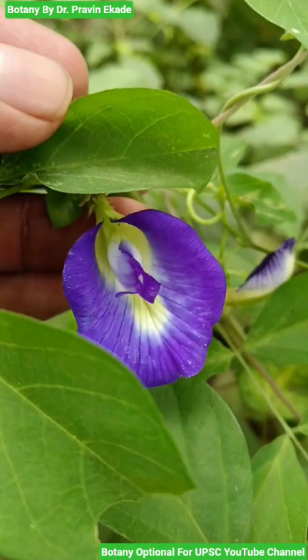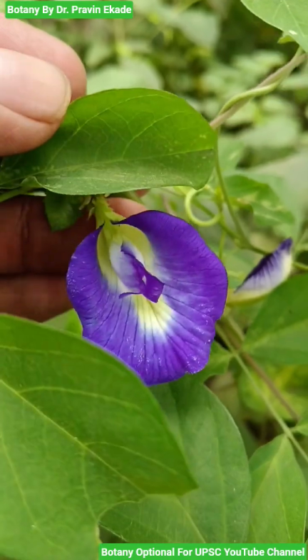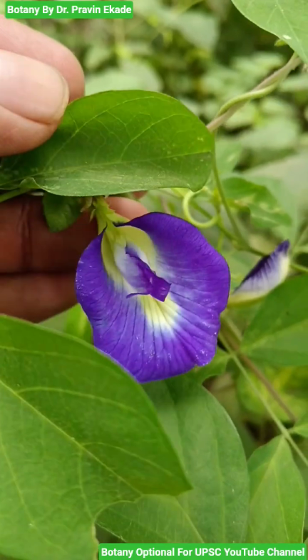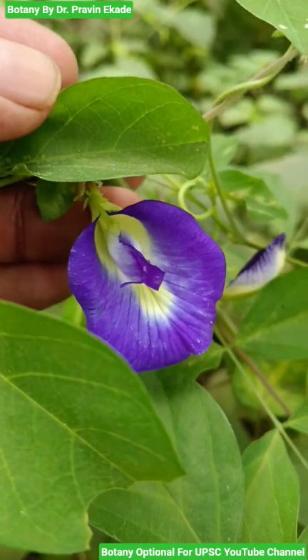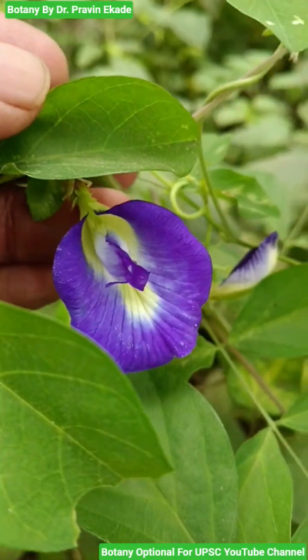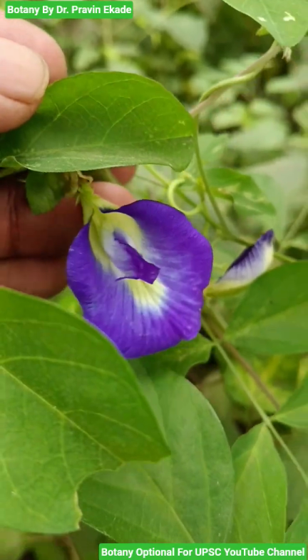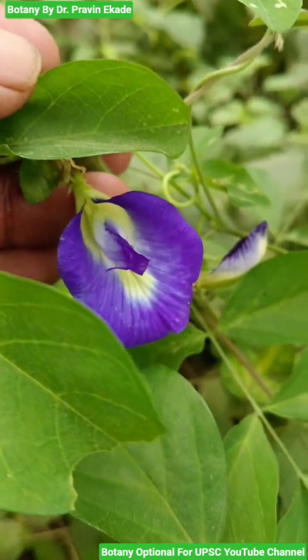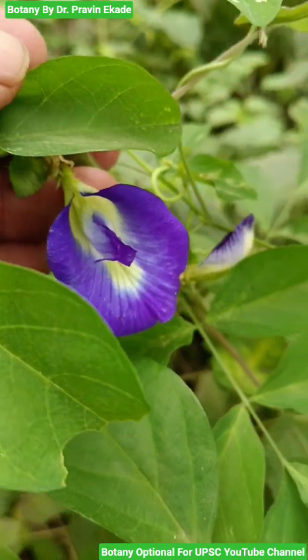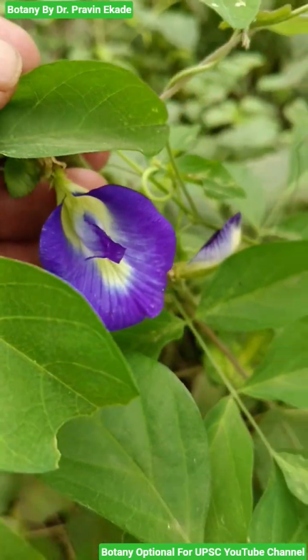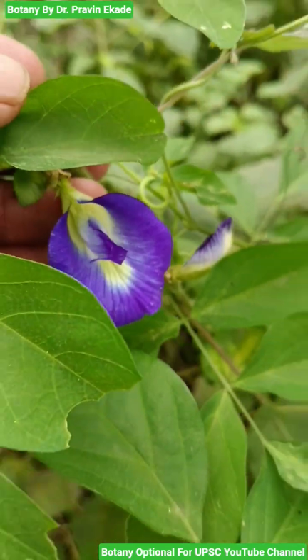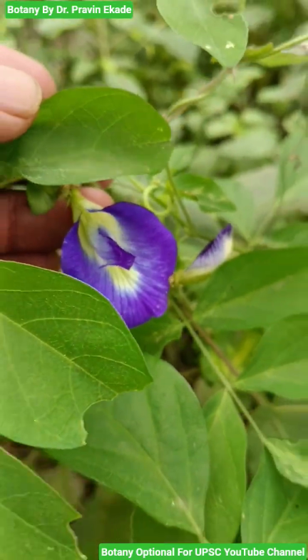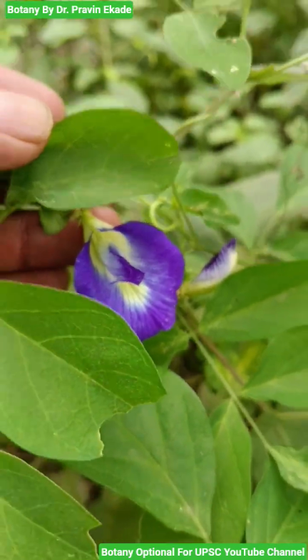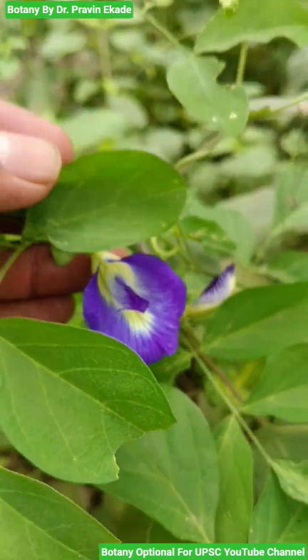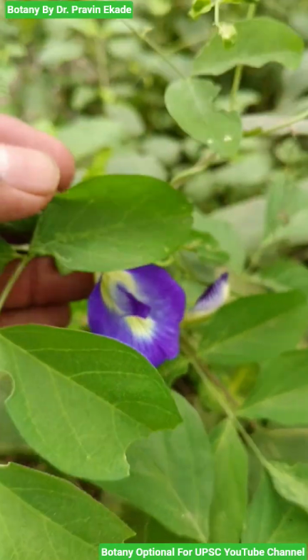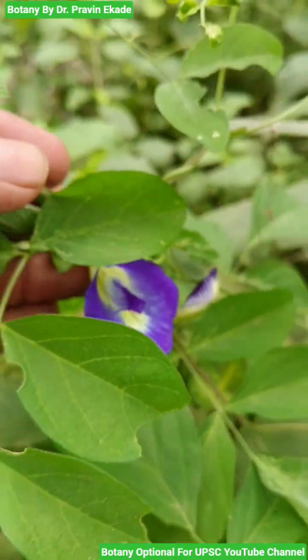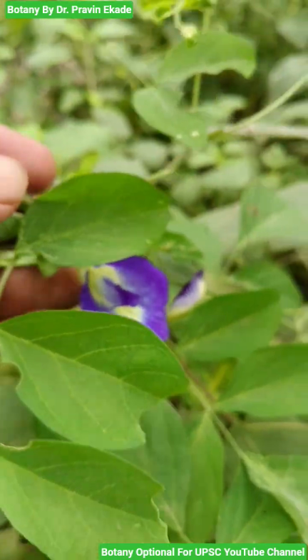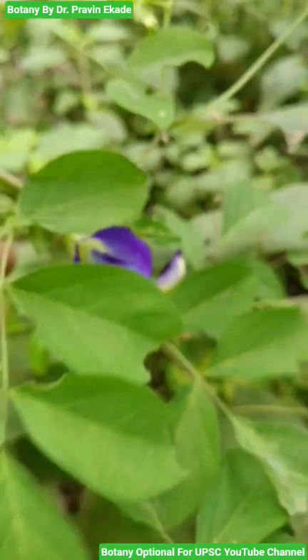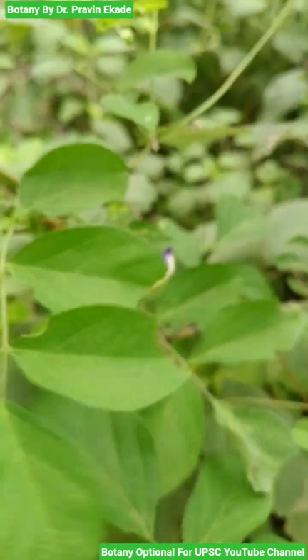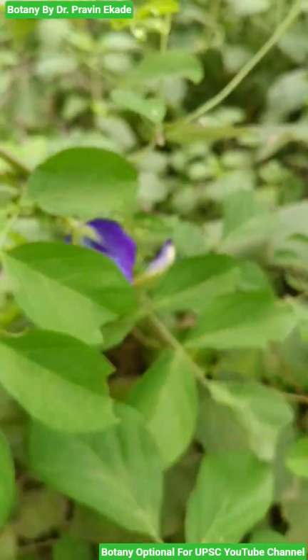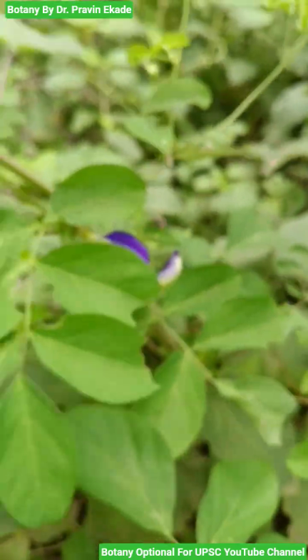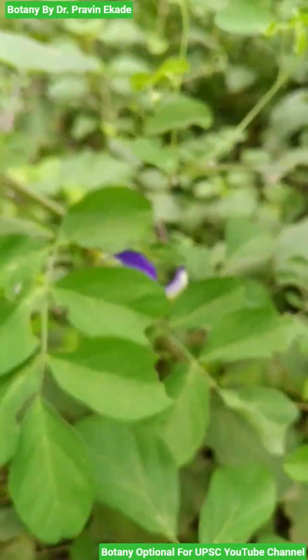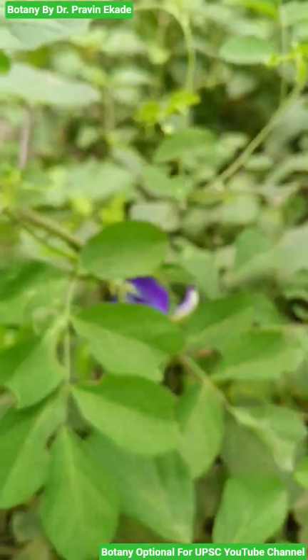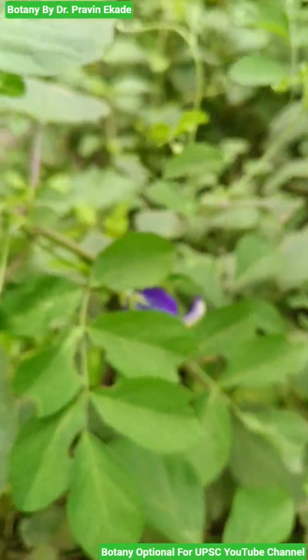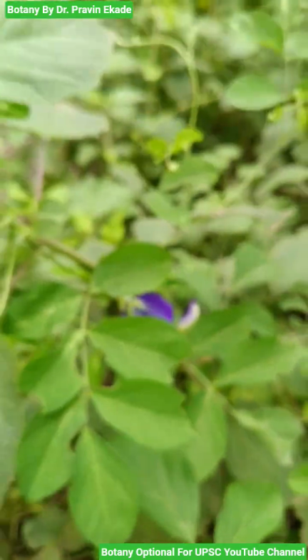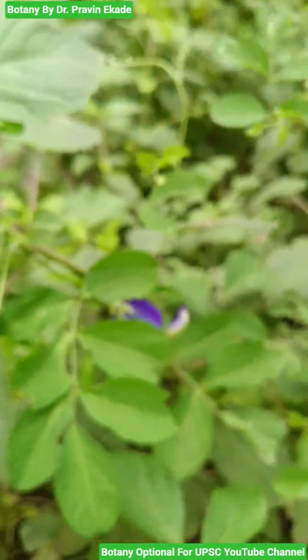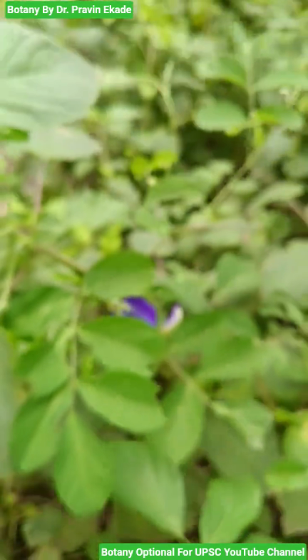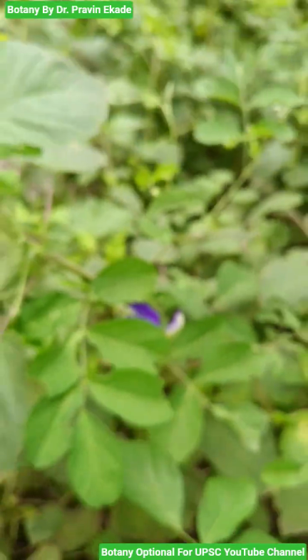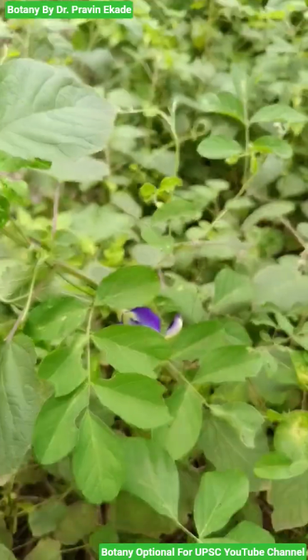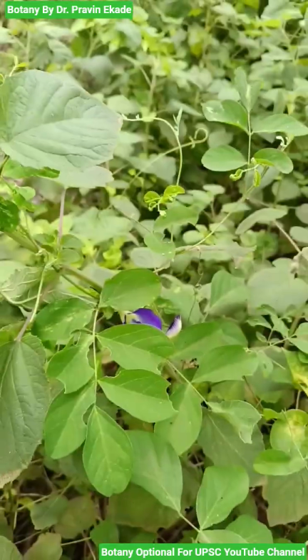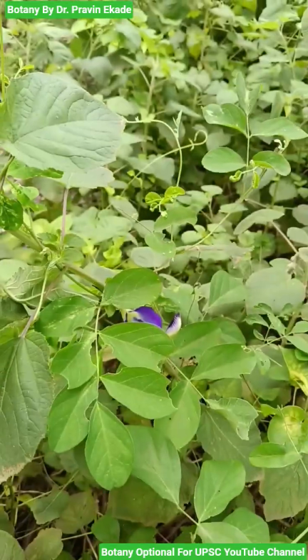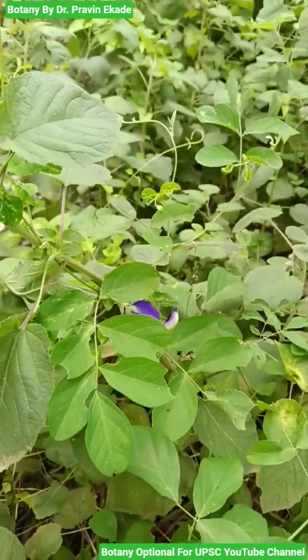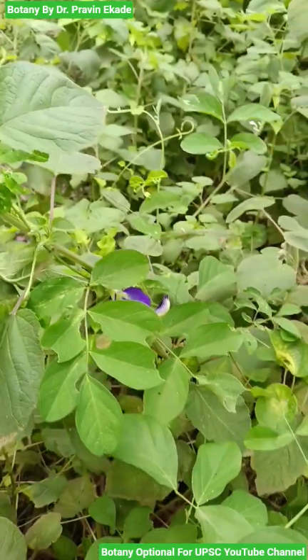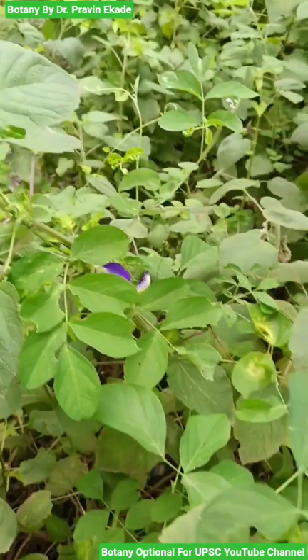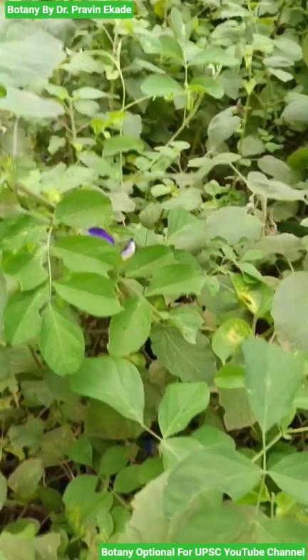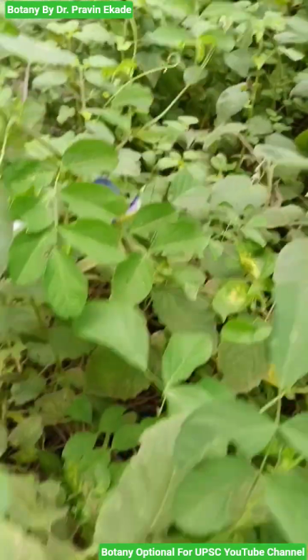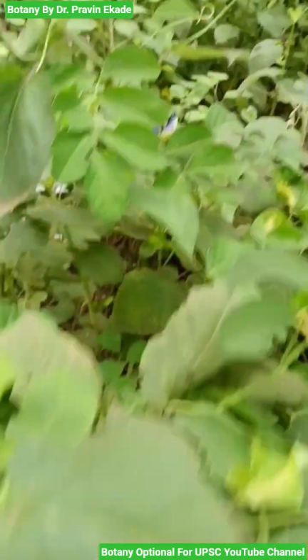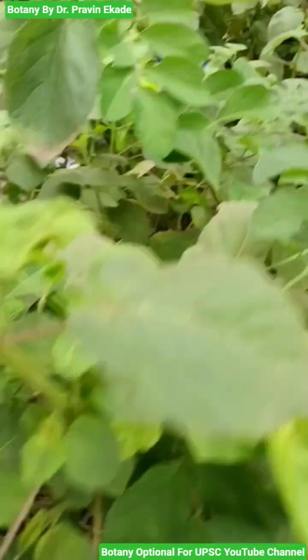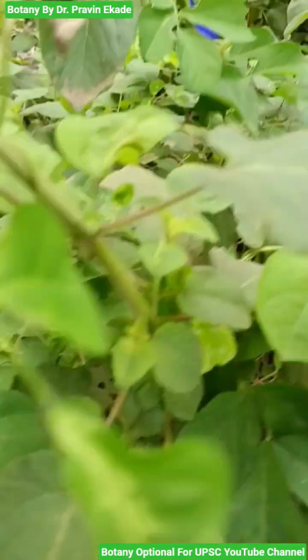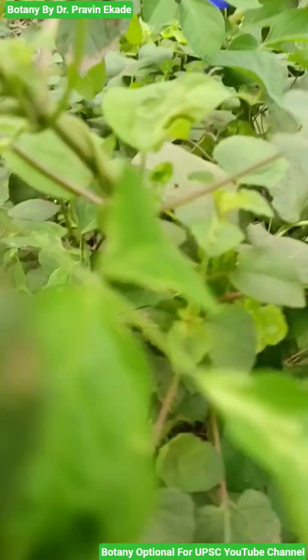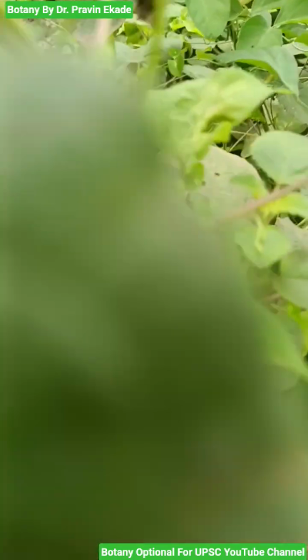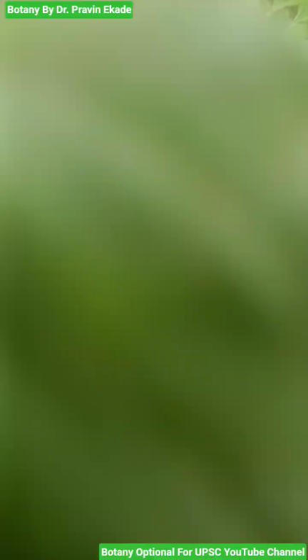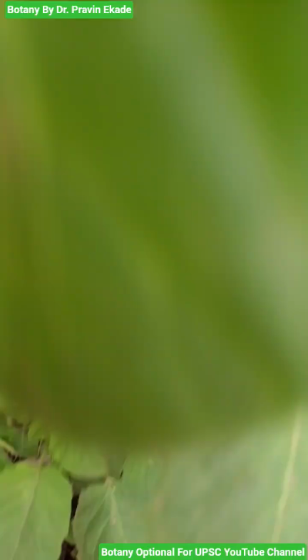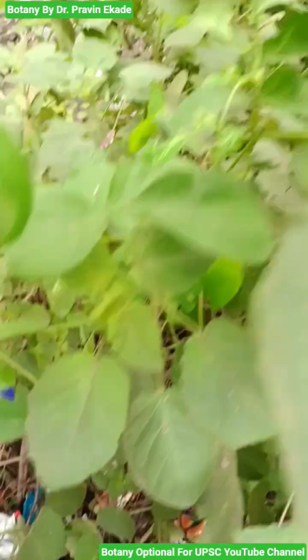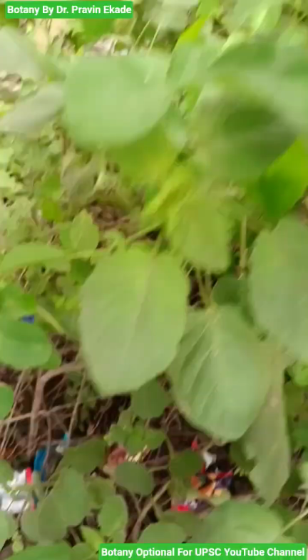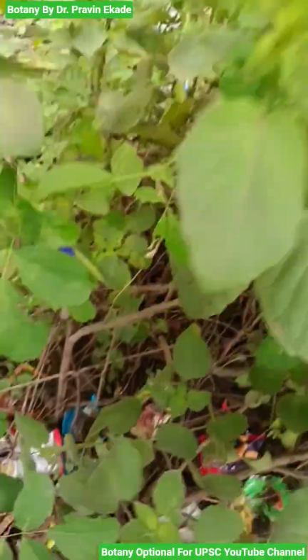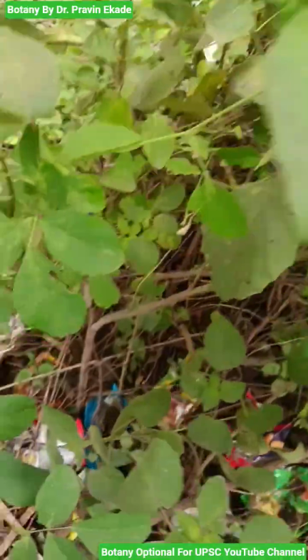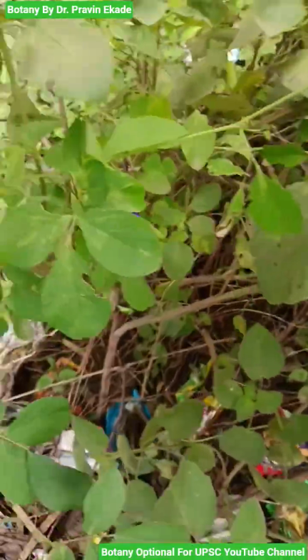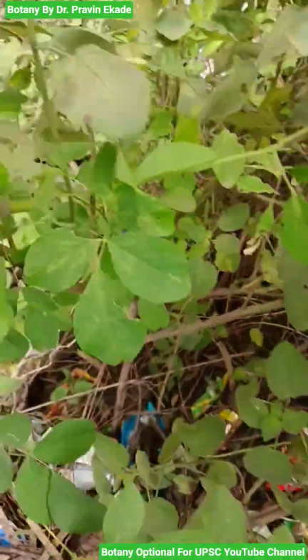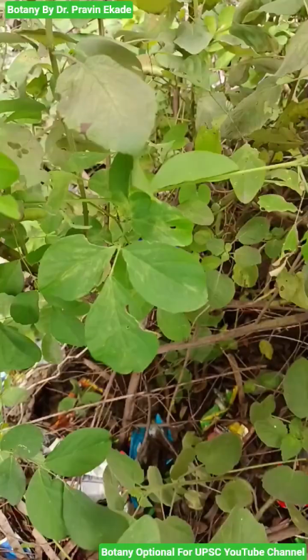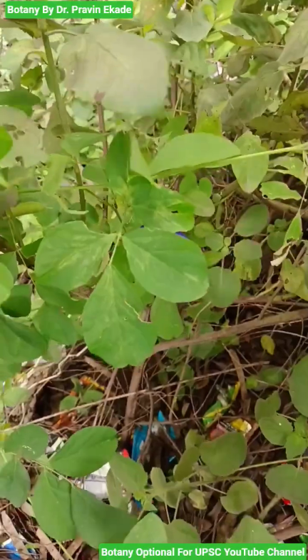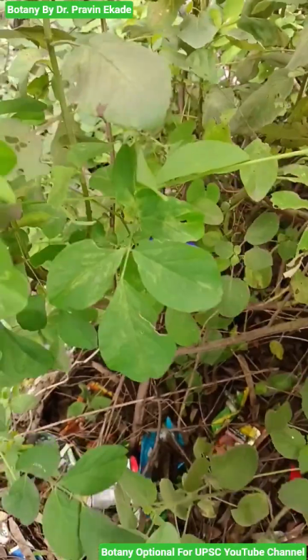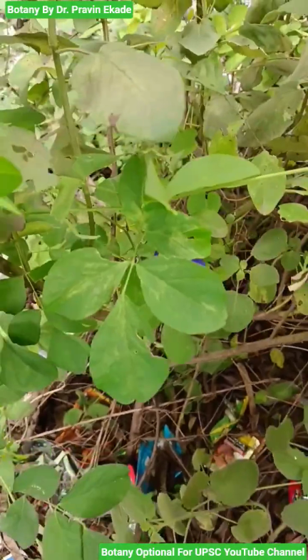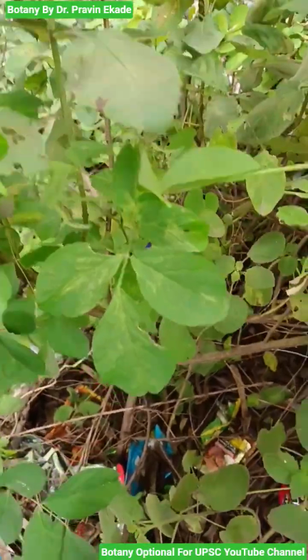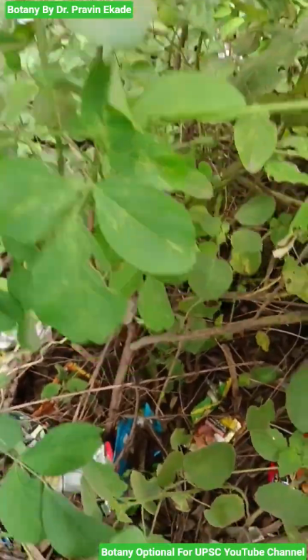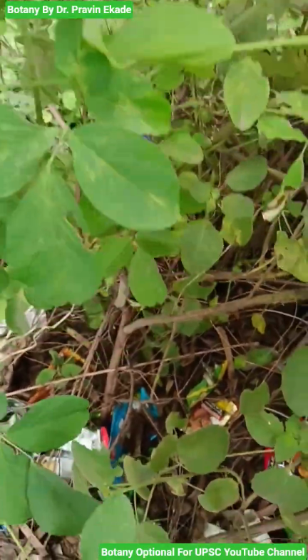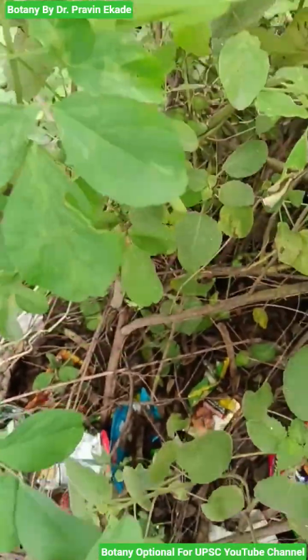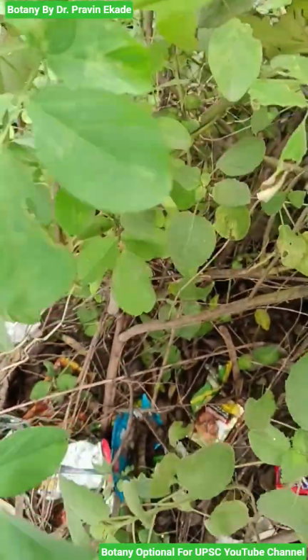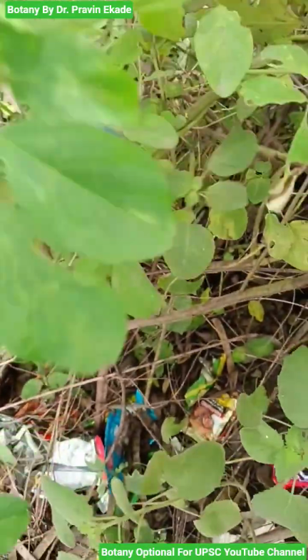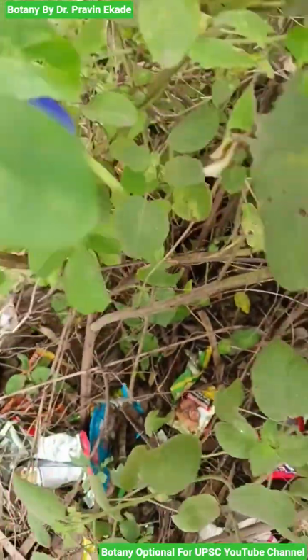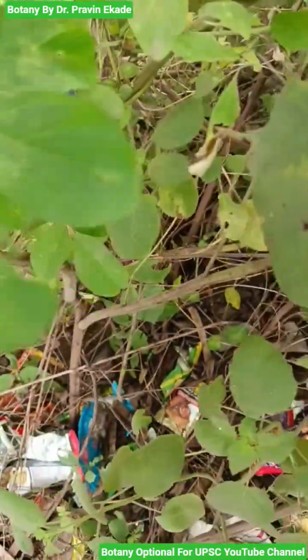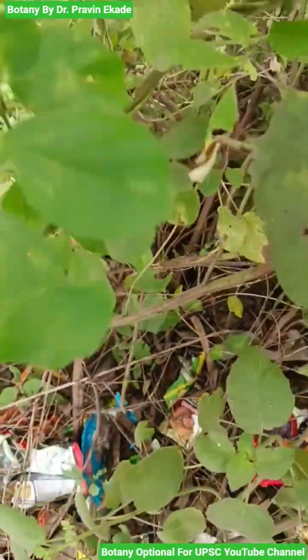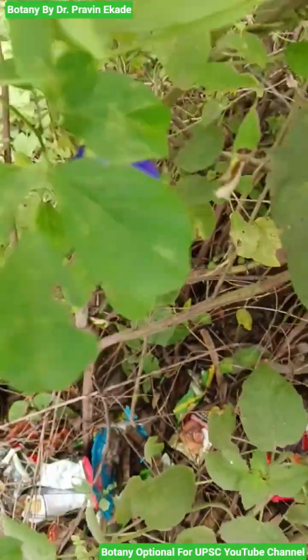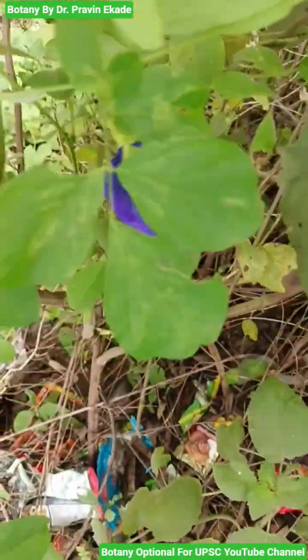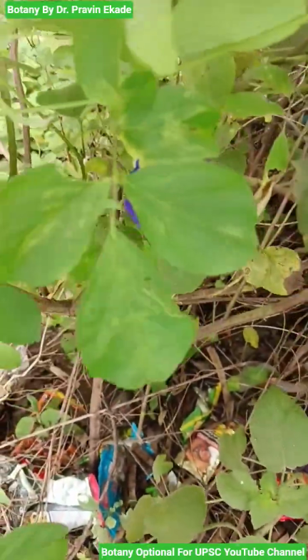The posterior petal — the biggest petal you see — is the standard, and then we have the keels and two wings.